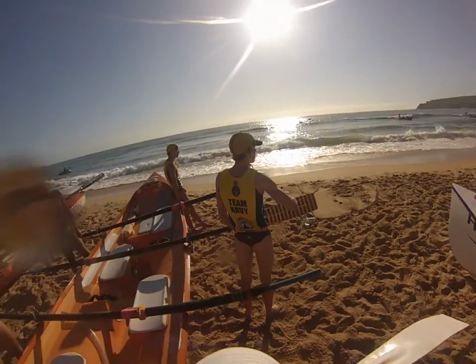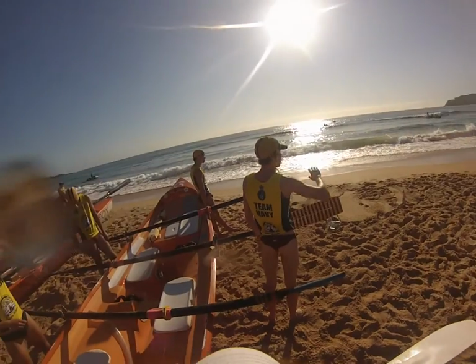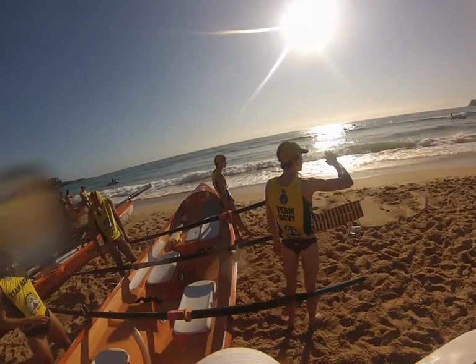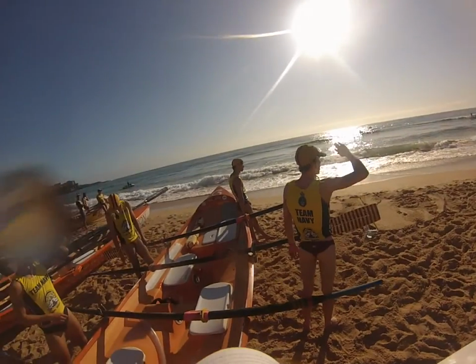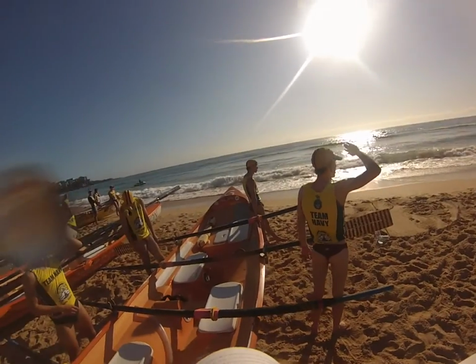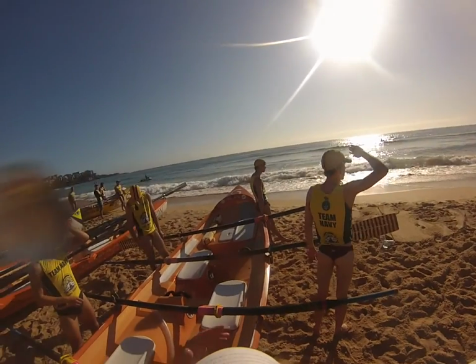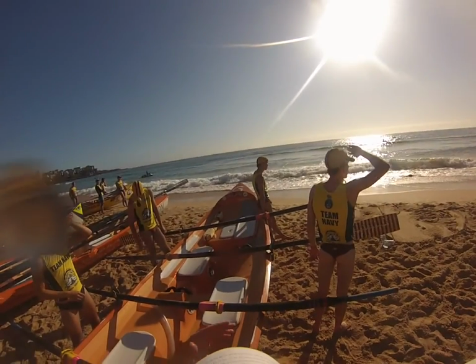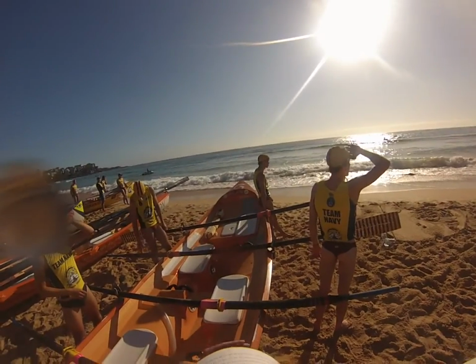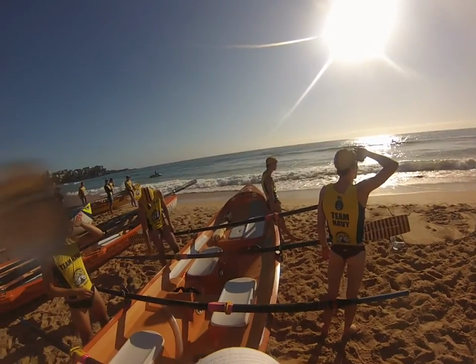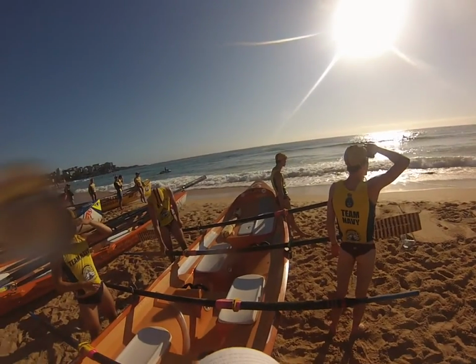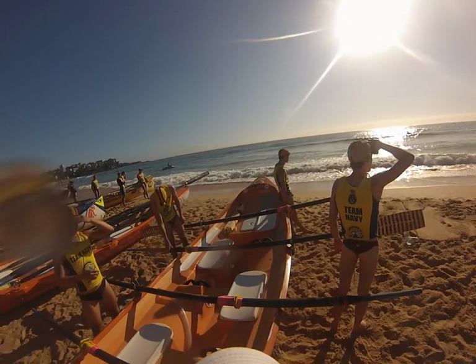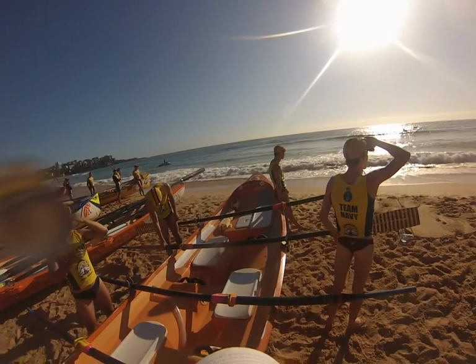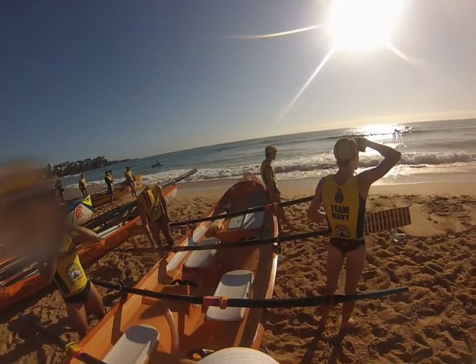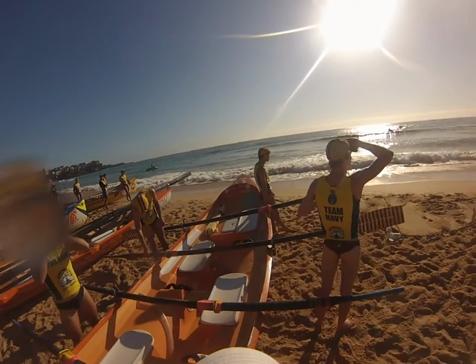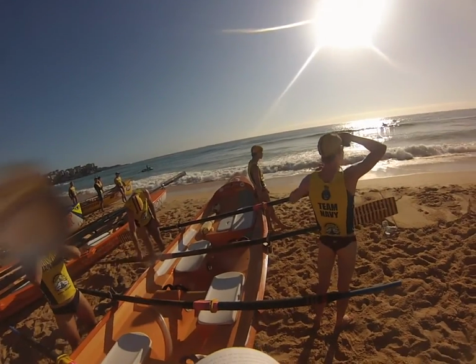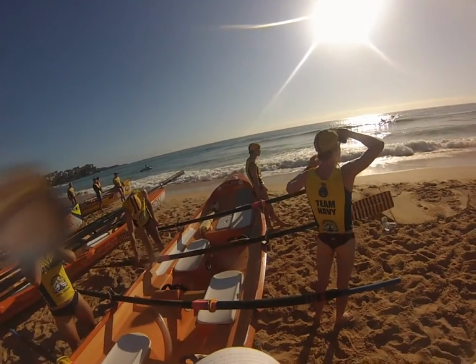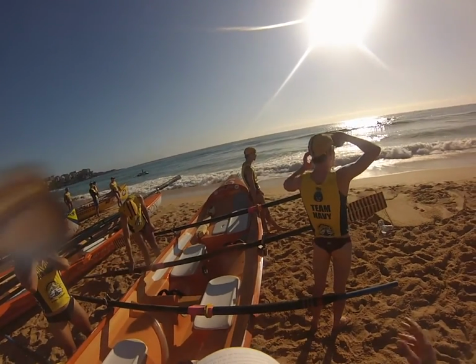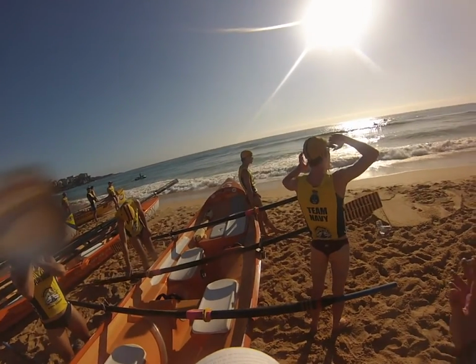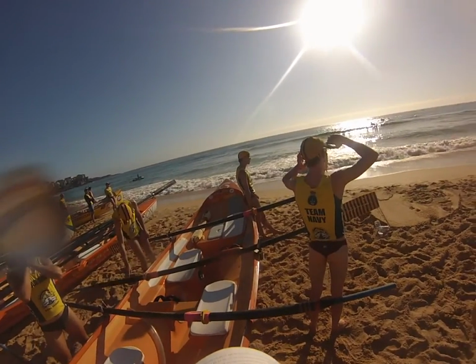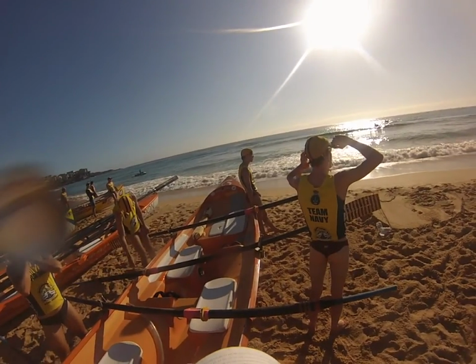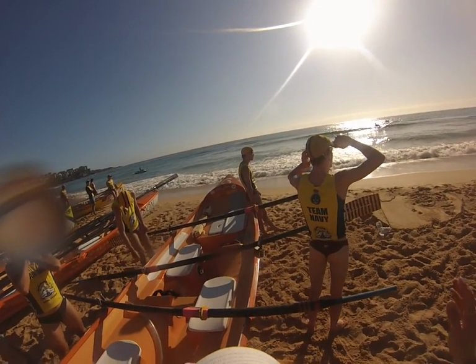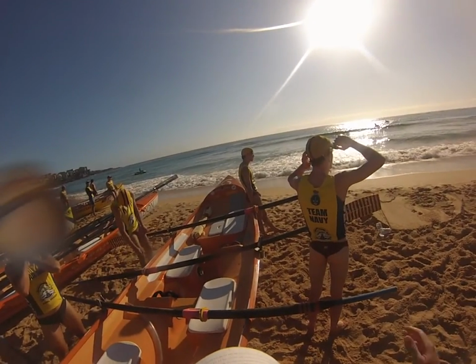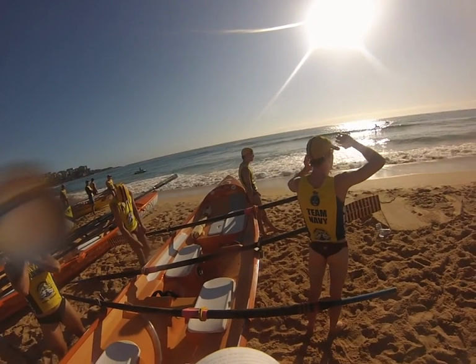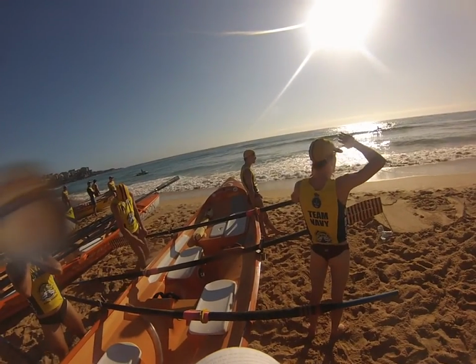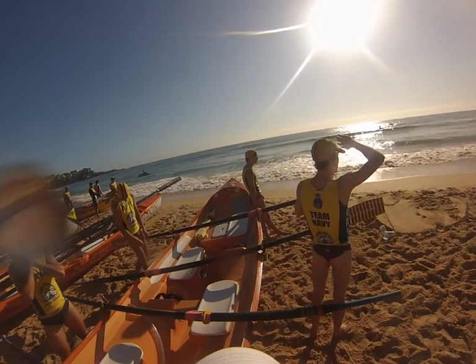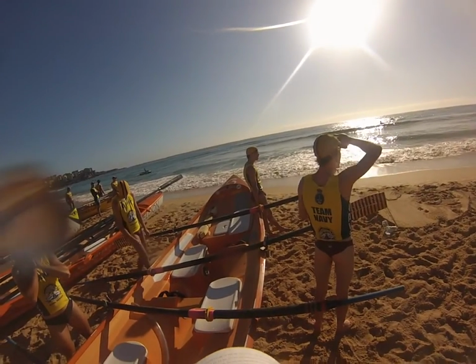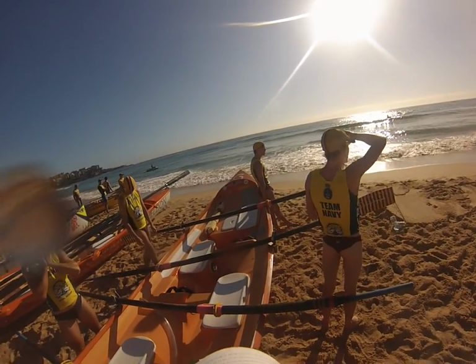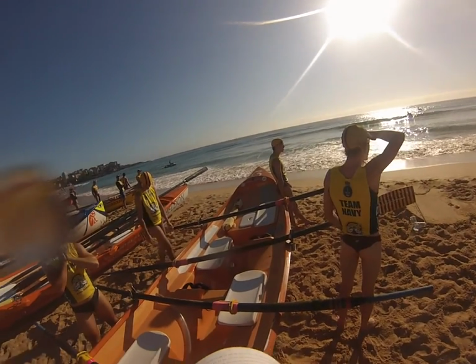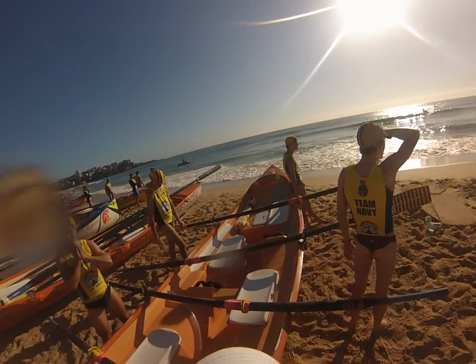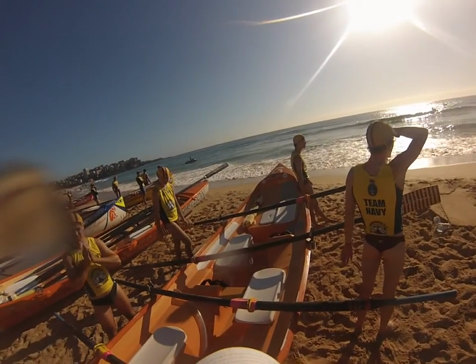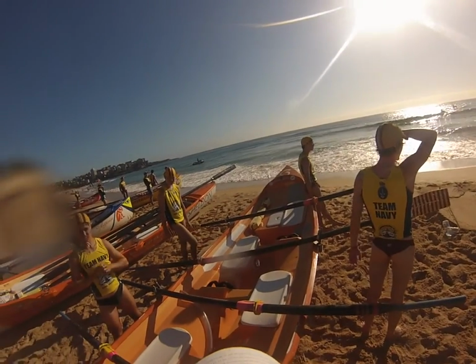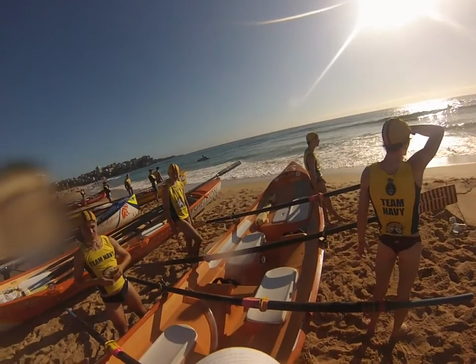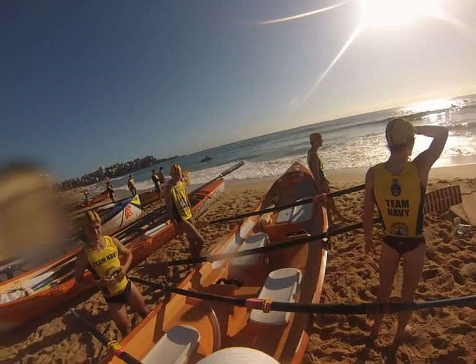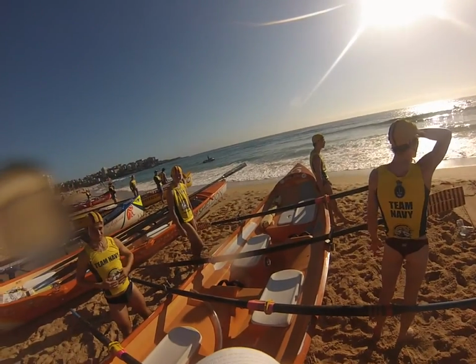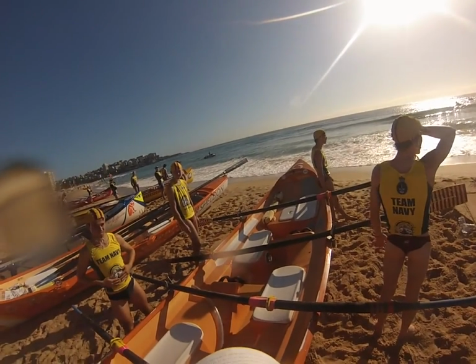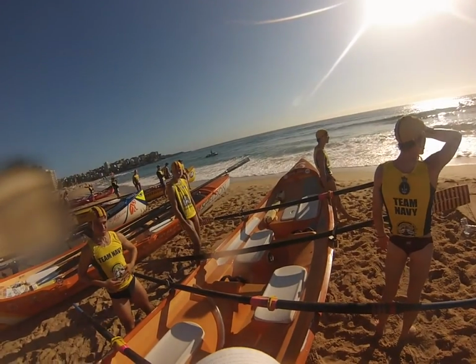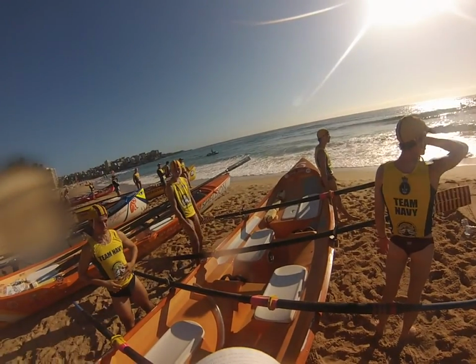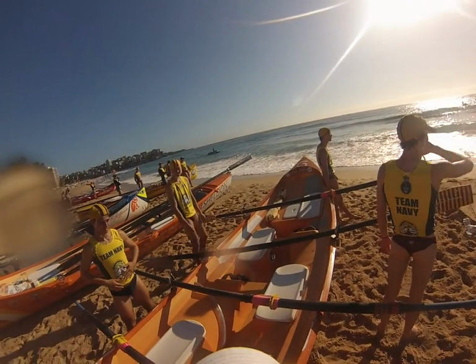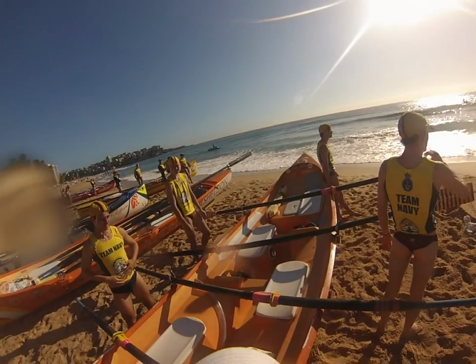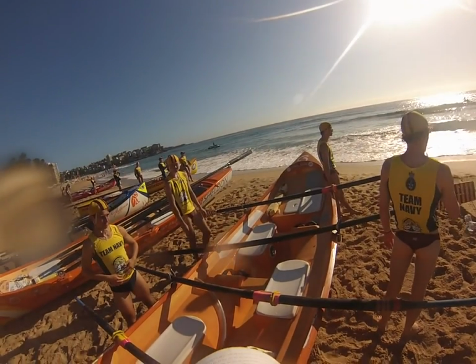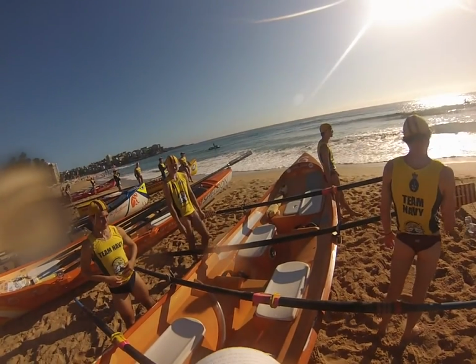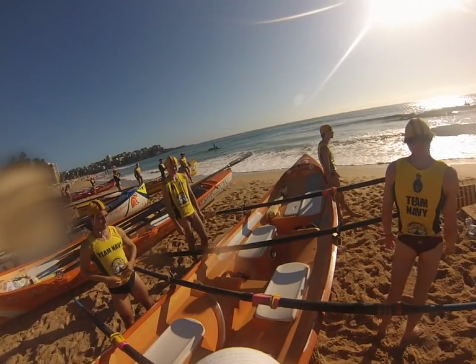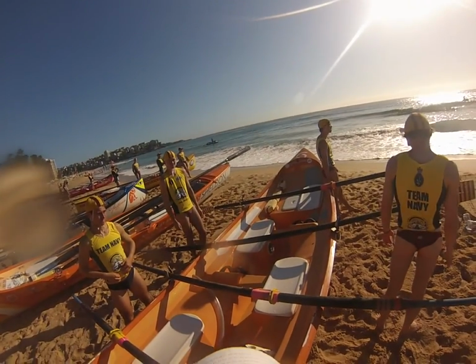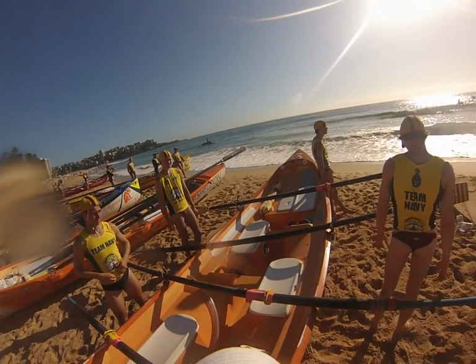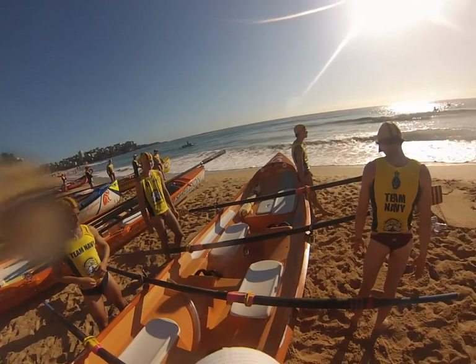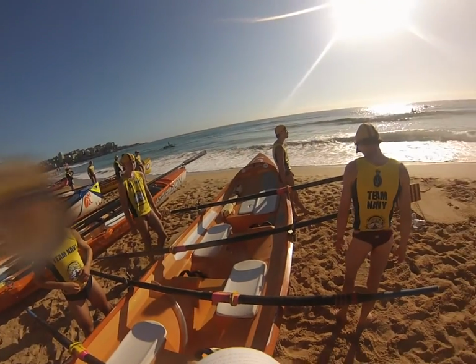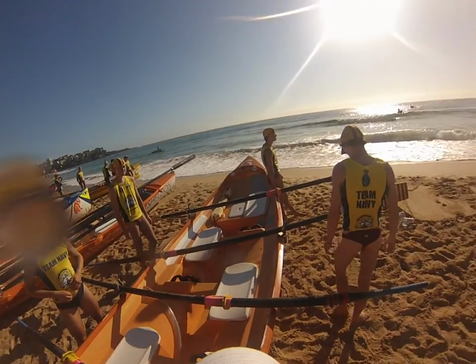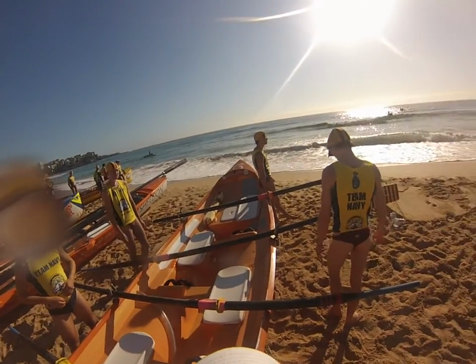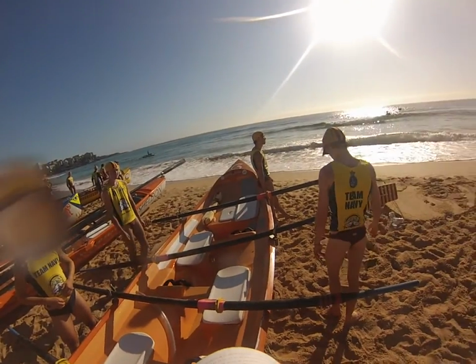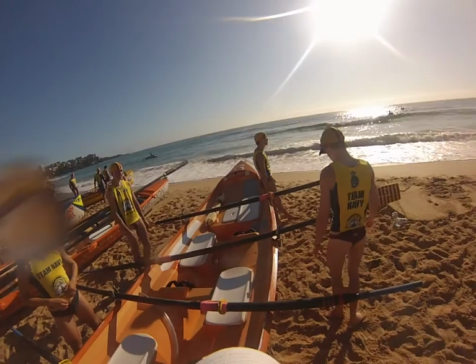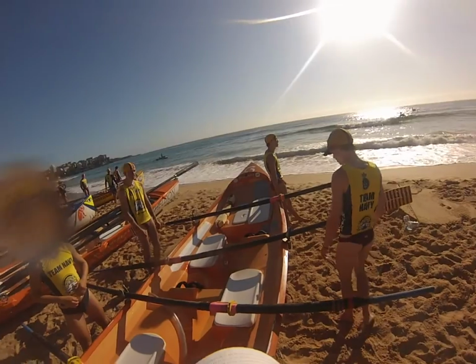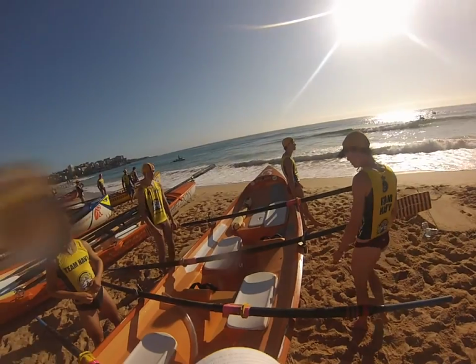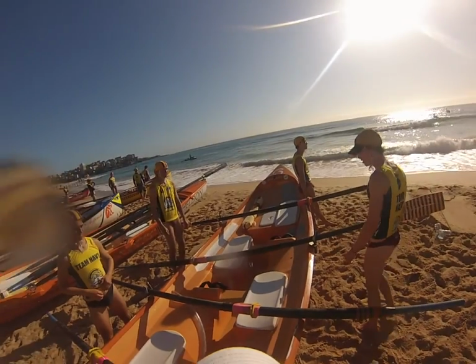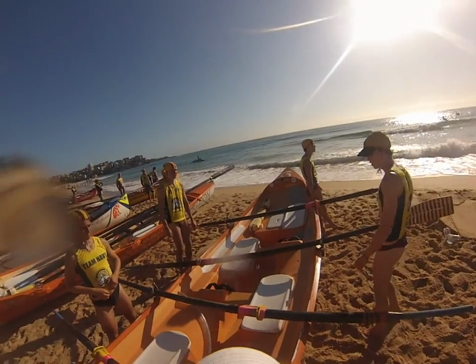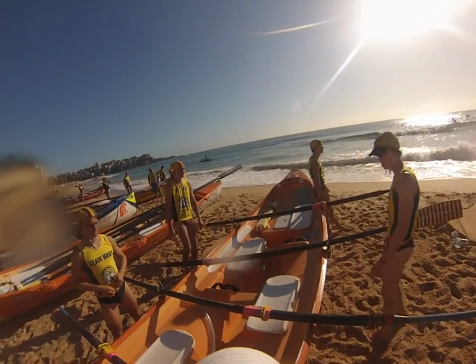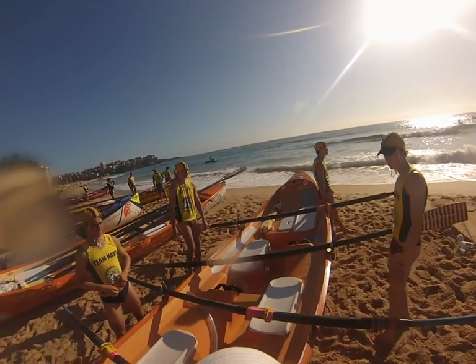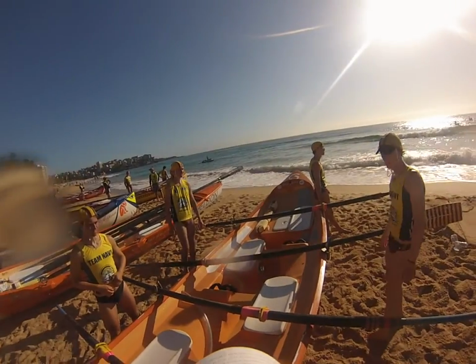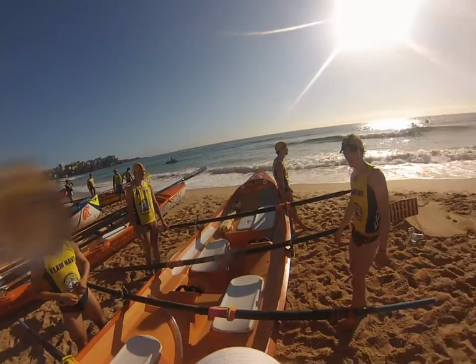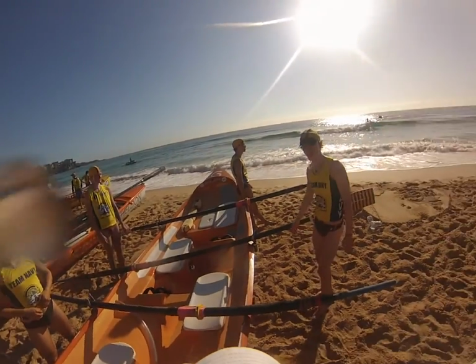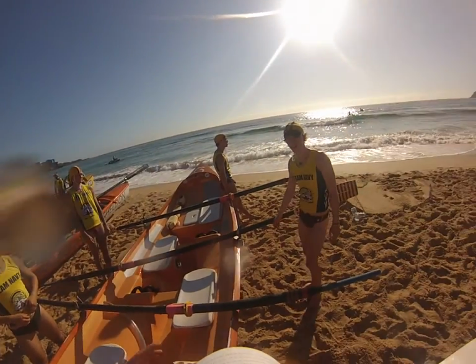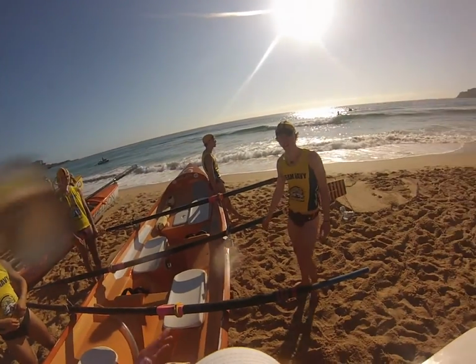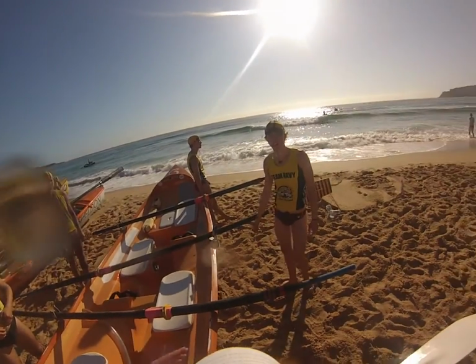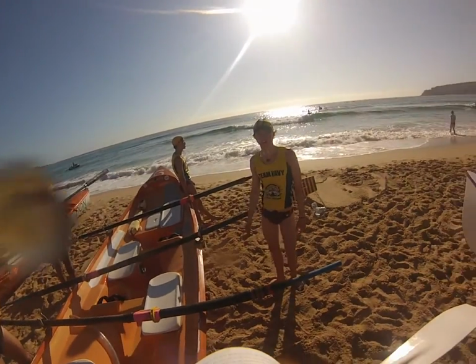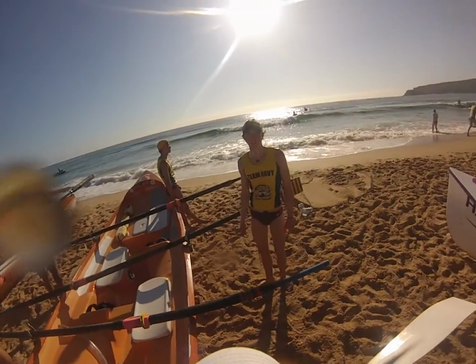So we go on the edge, the flag will go up, we'll get it near the edge, we won't go in the water. When the gun goes up, then we push in.